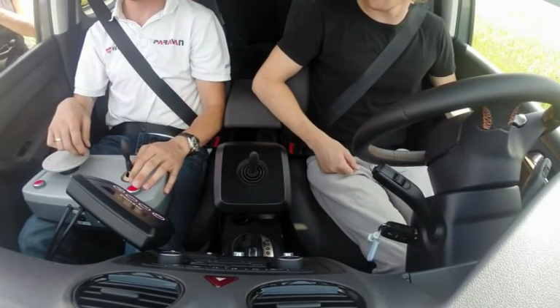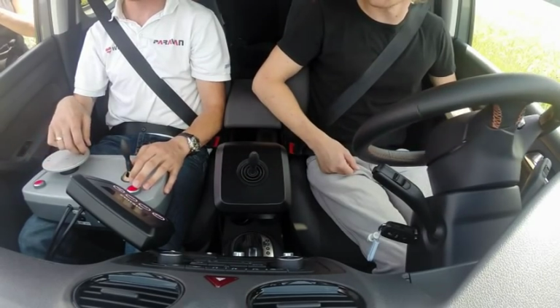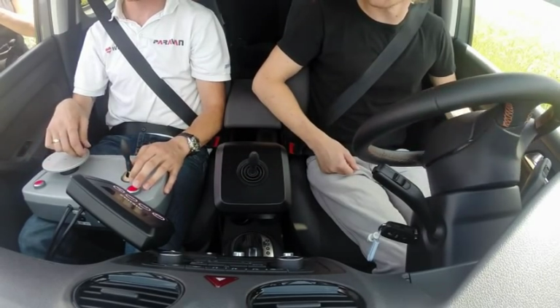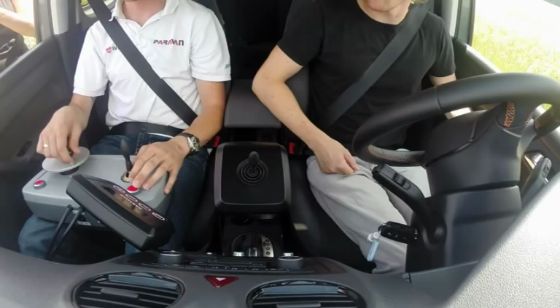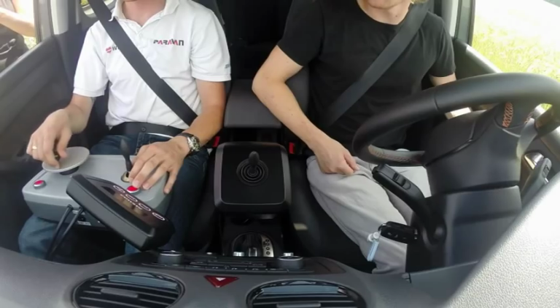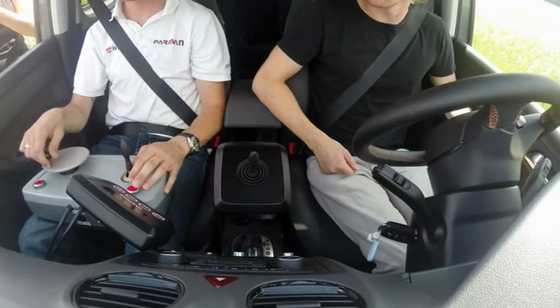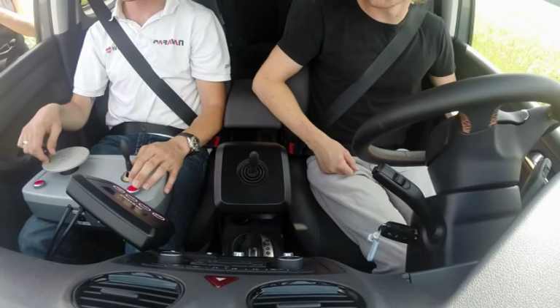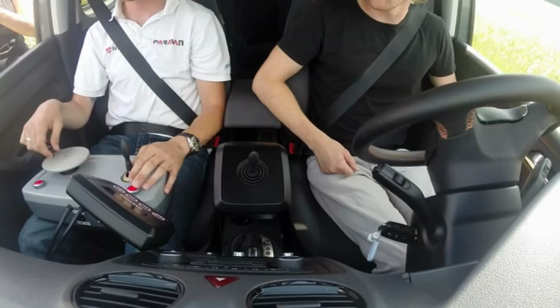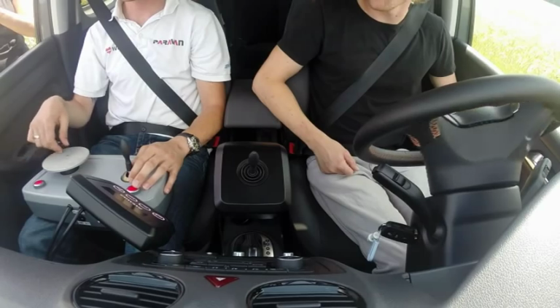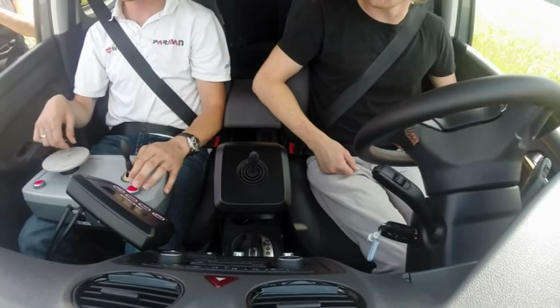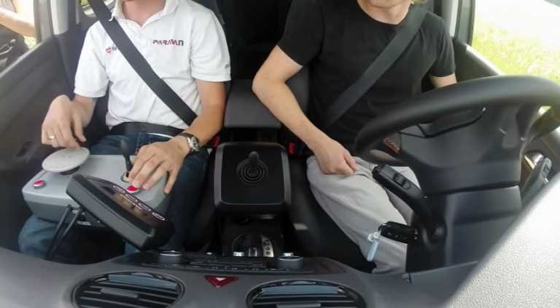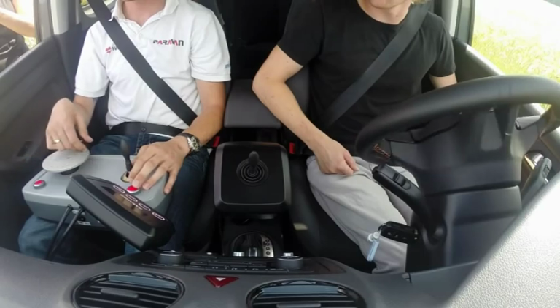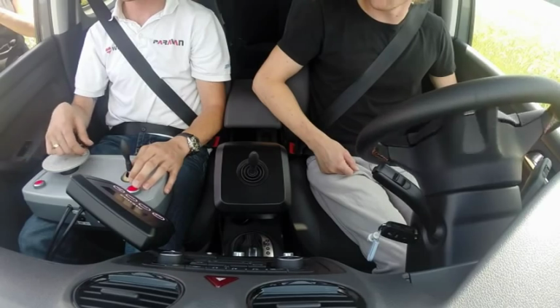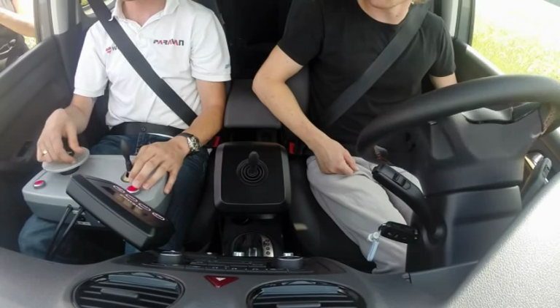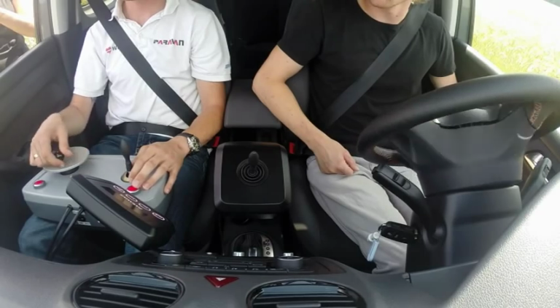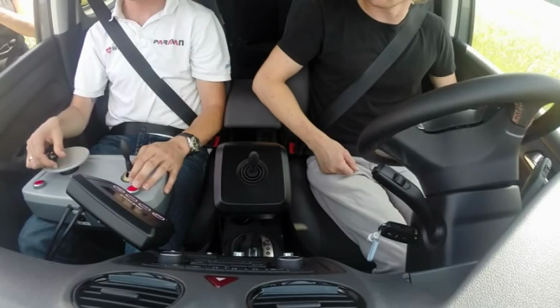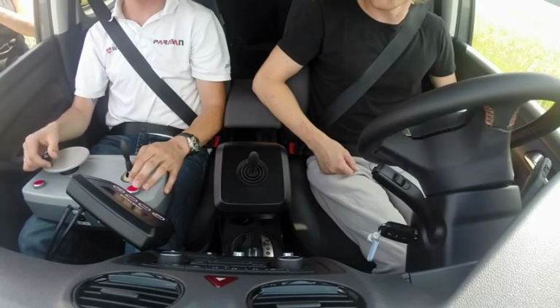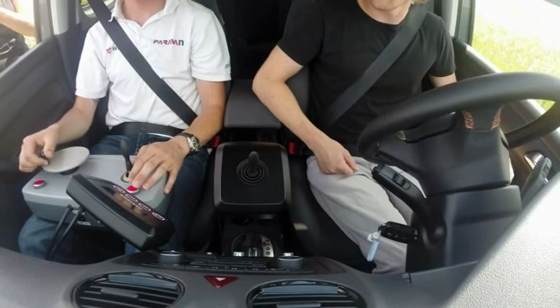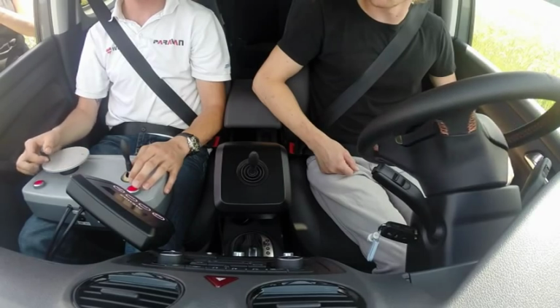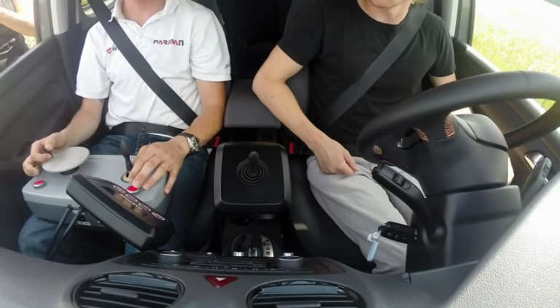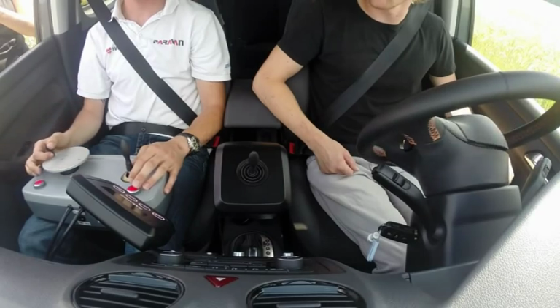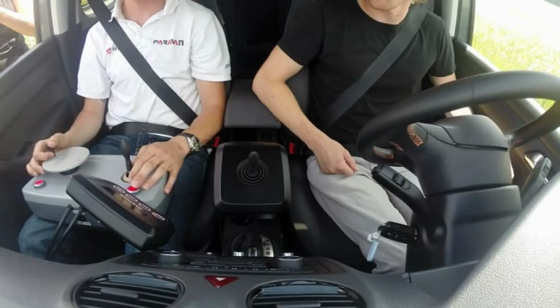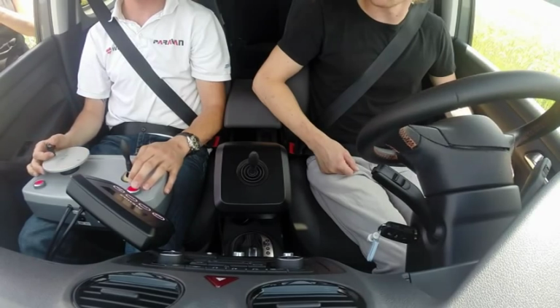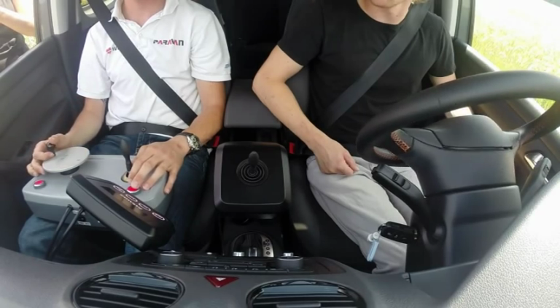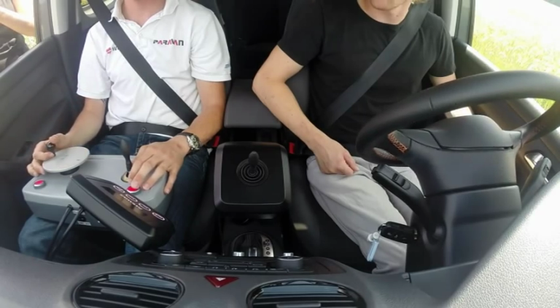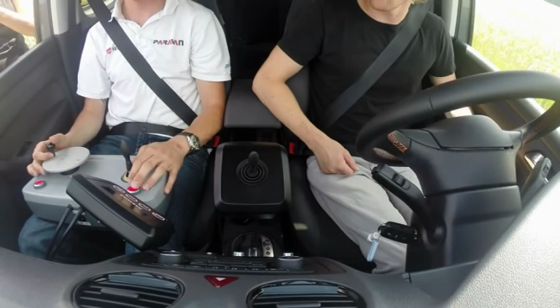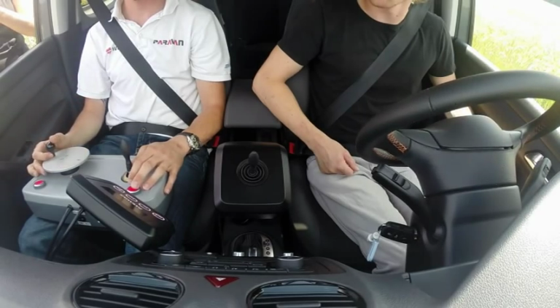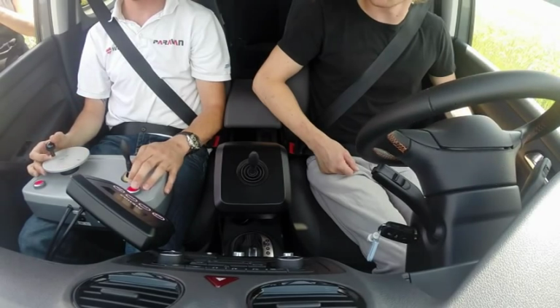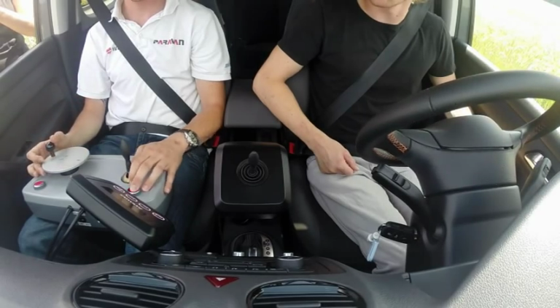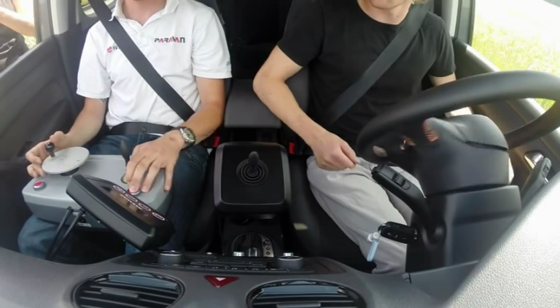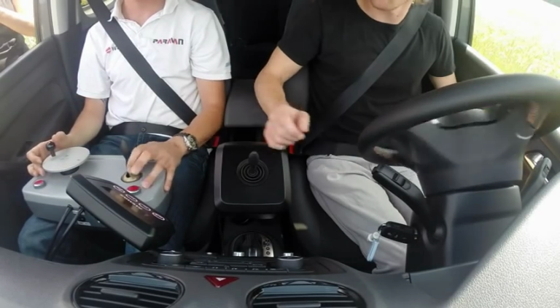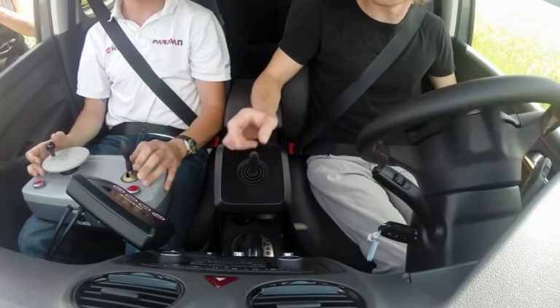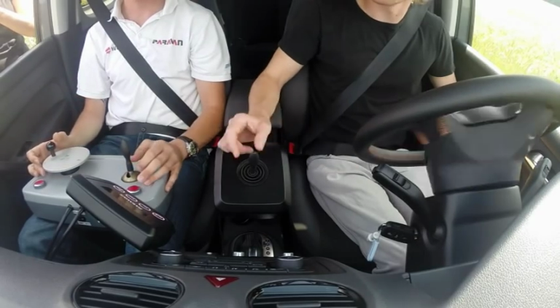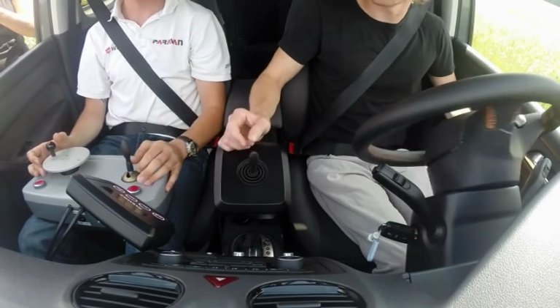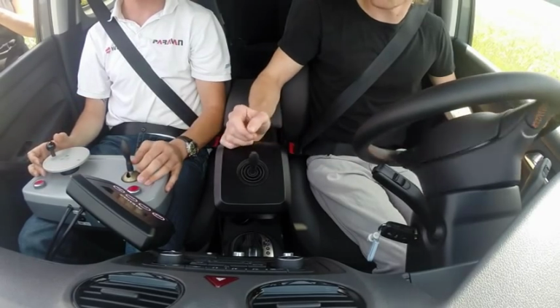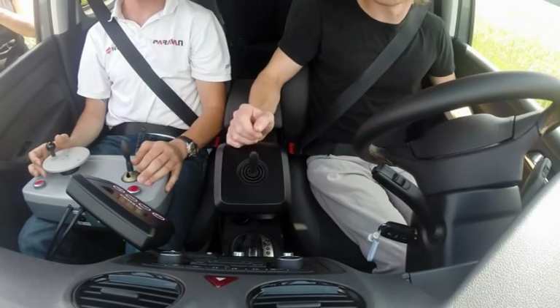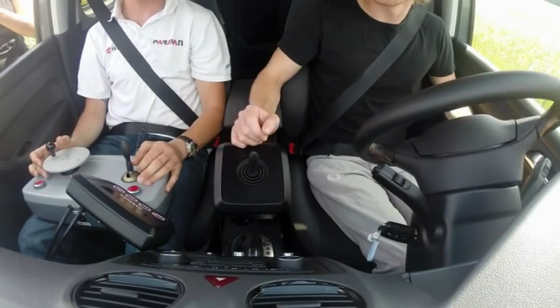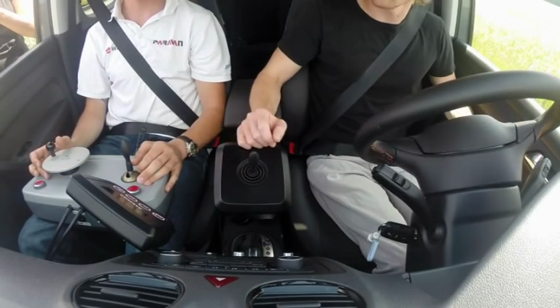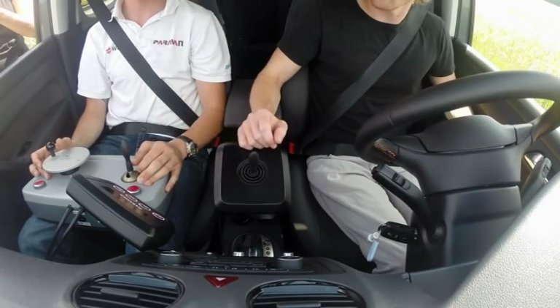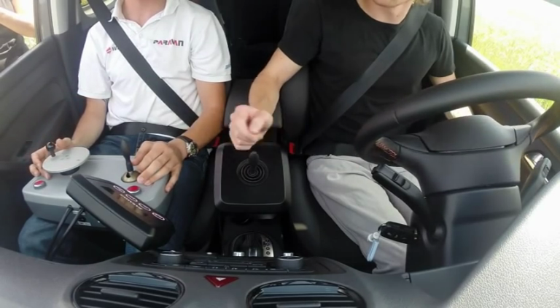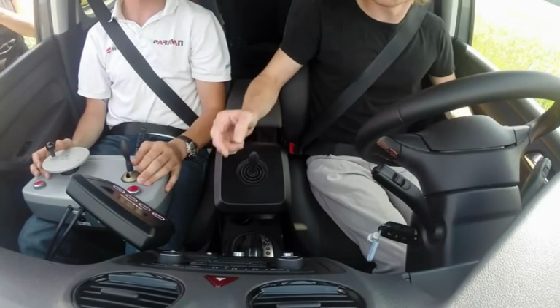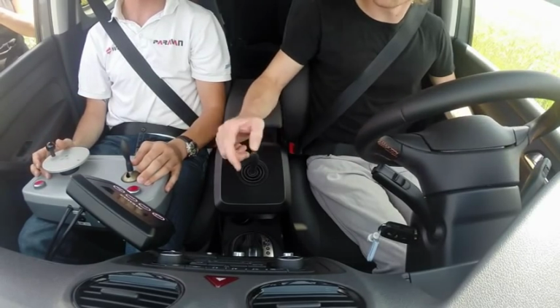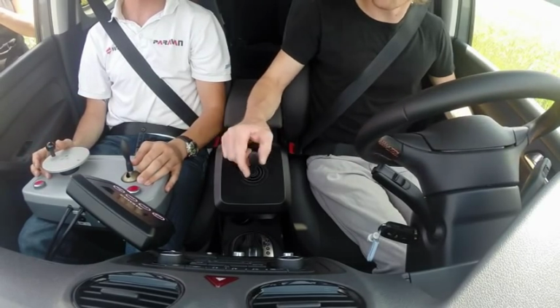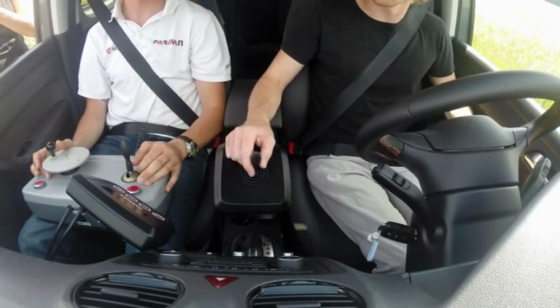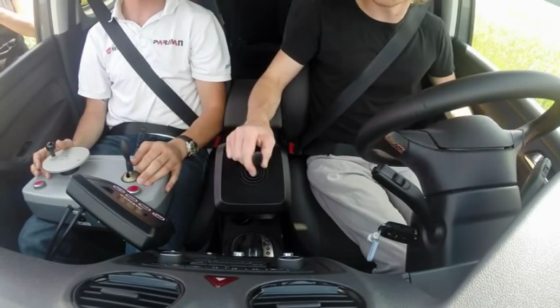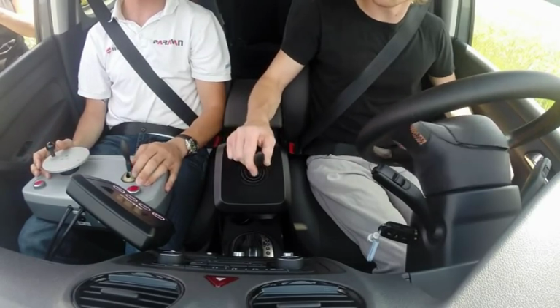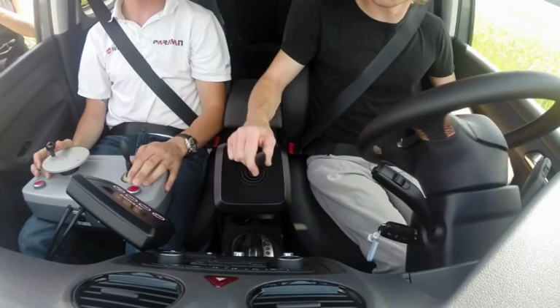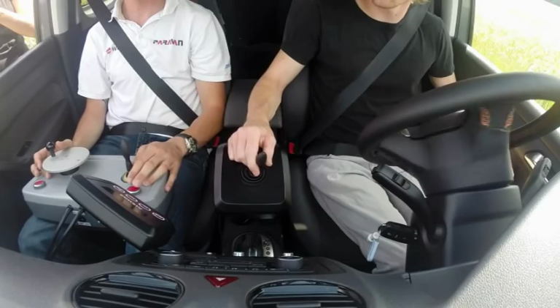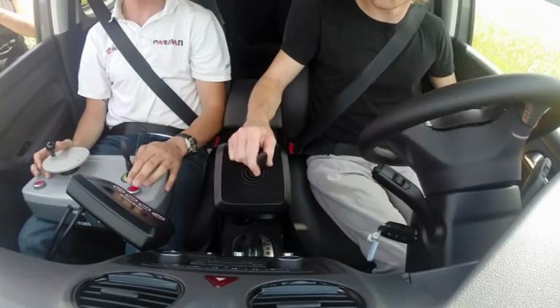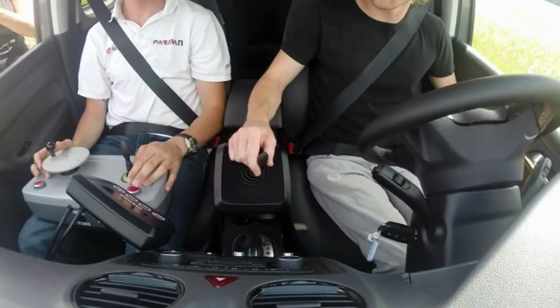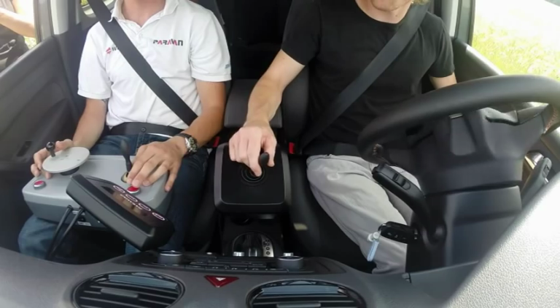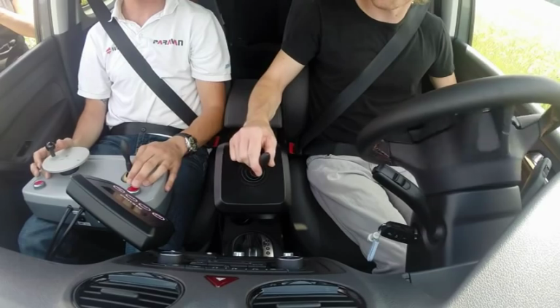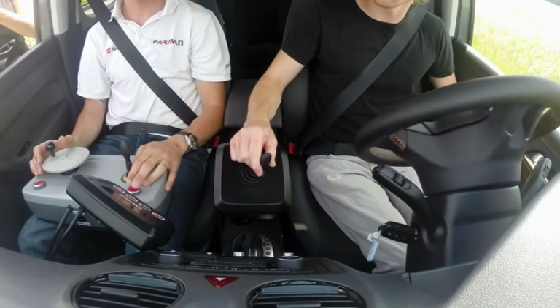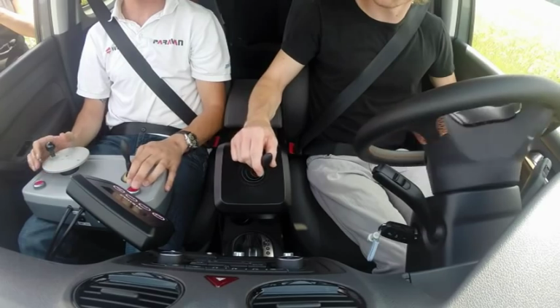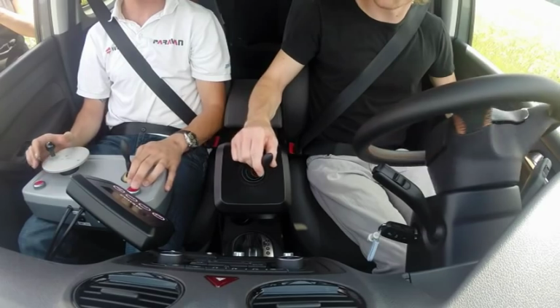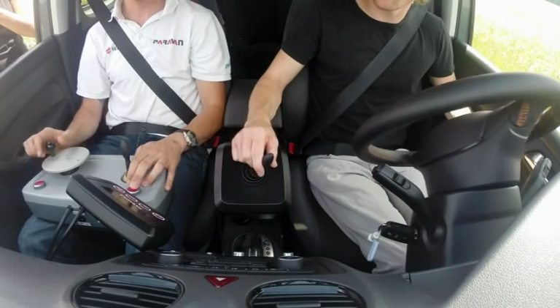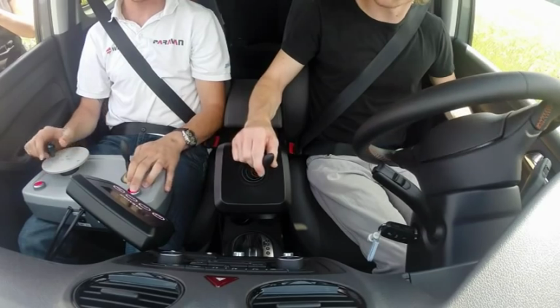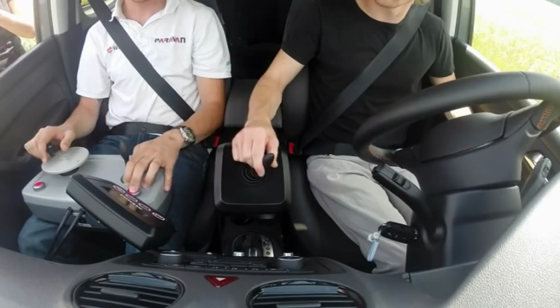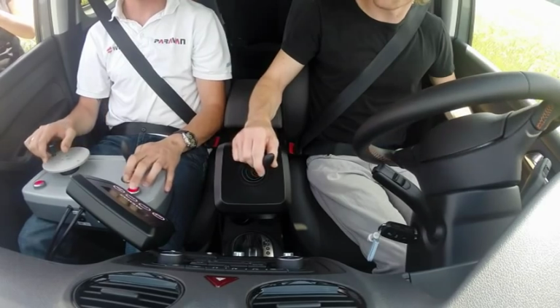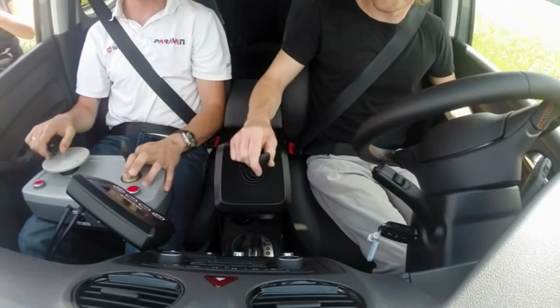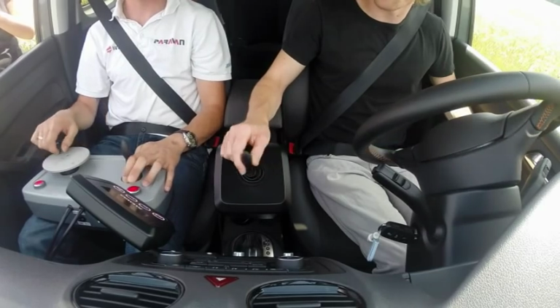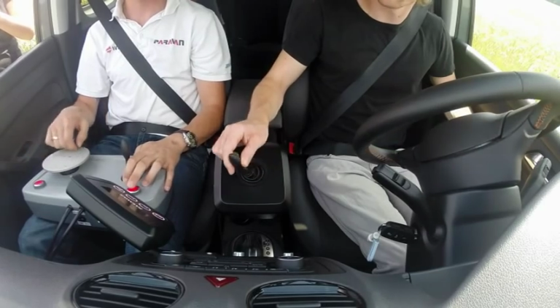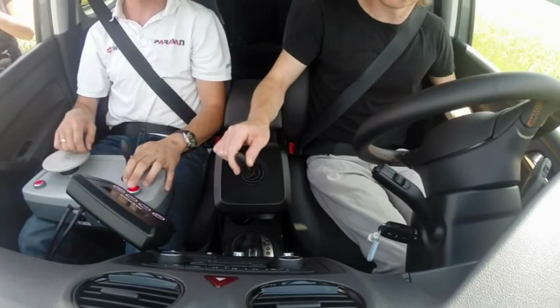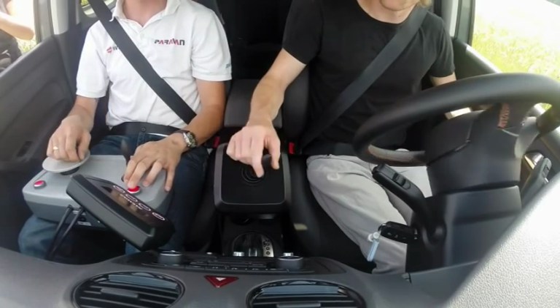By means of the driving school unit, the driving instructor can intervene to assume control of the car in any steering wheel position.